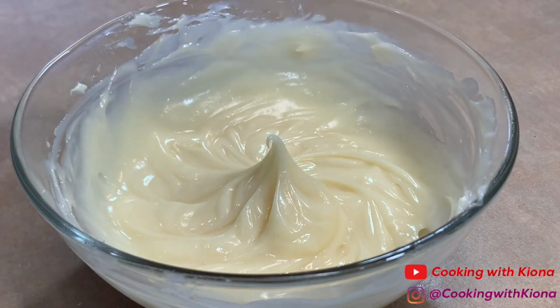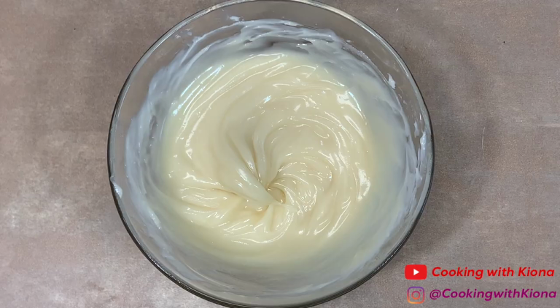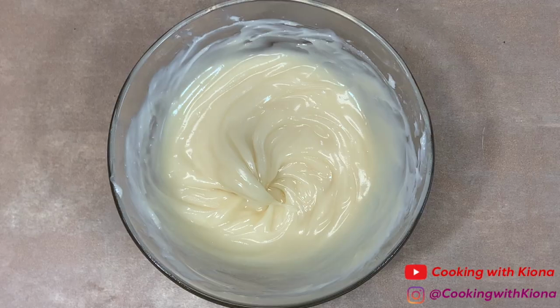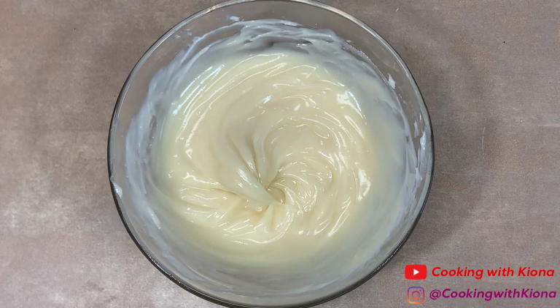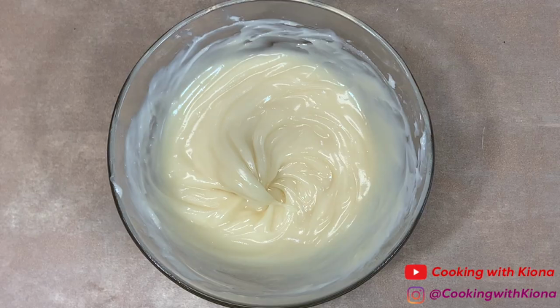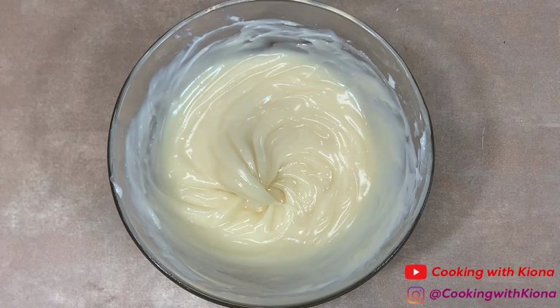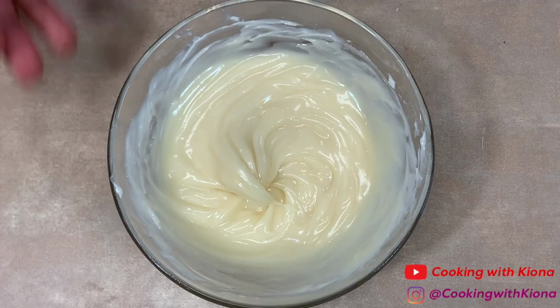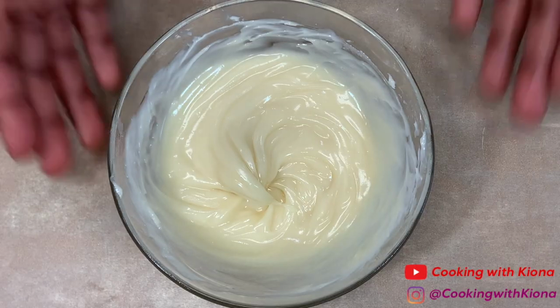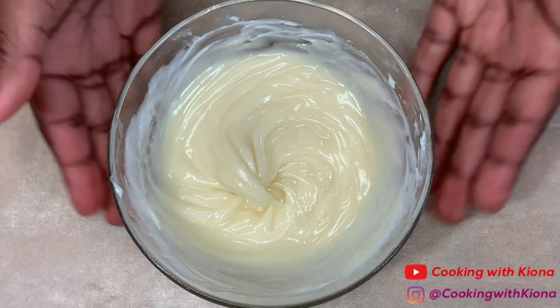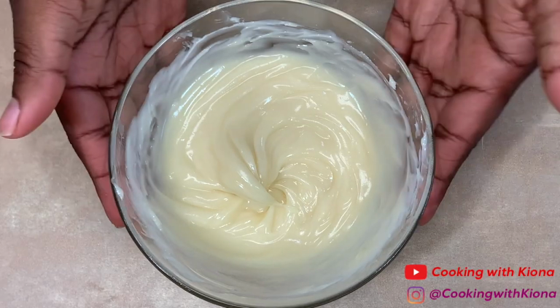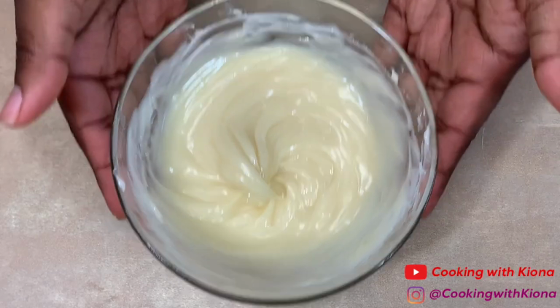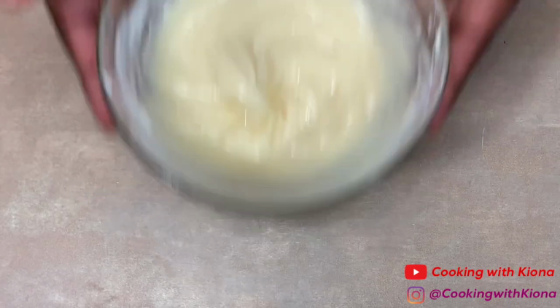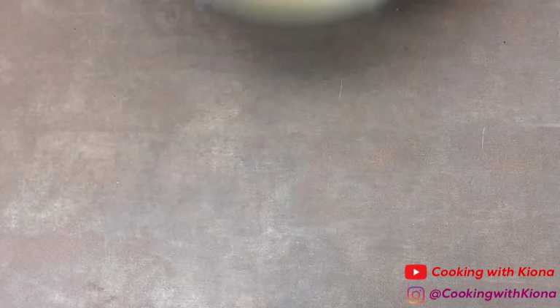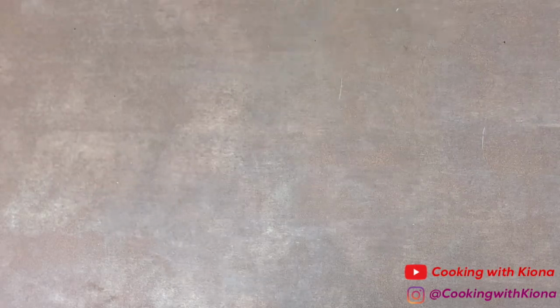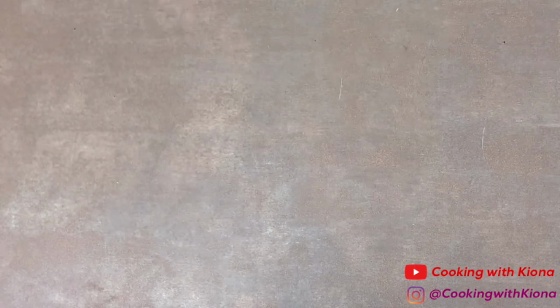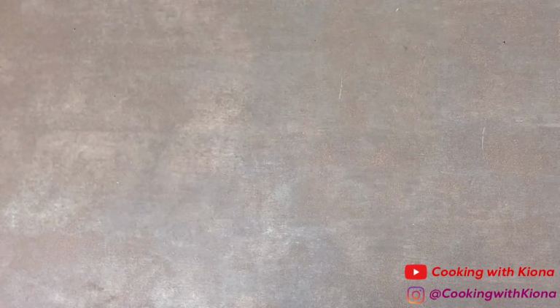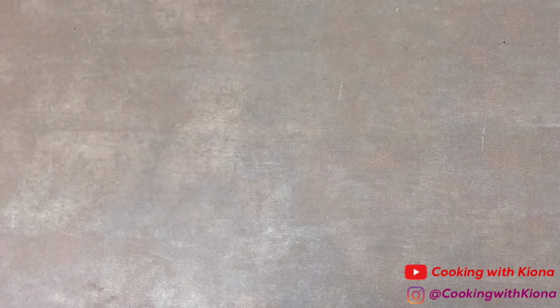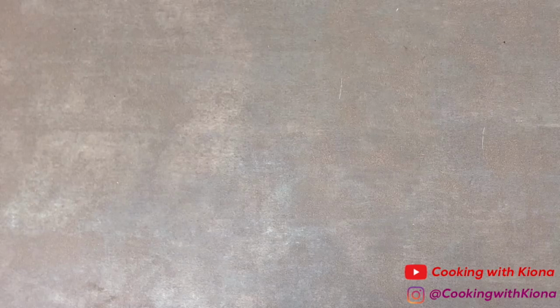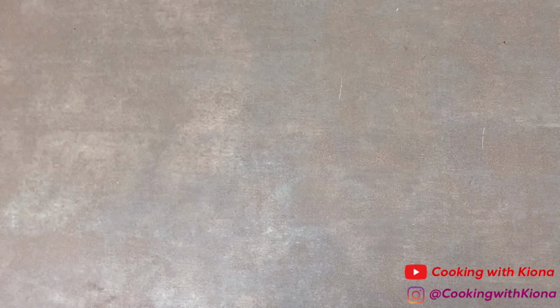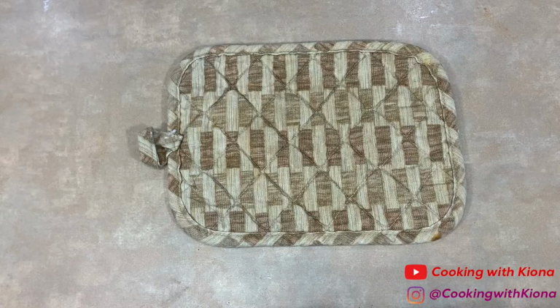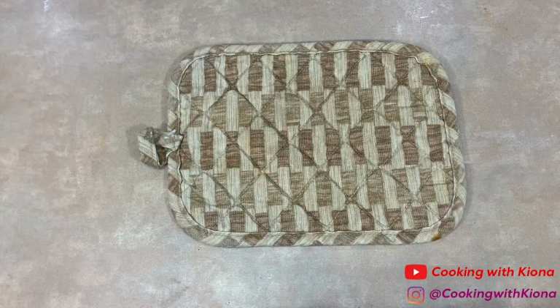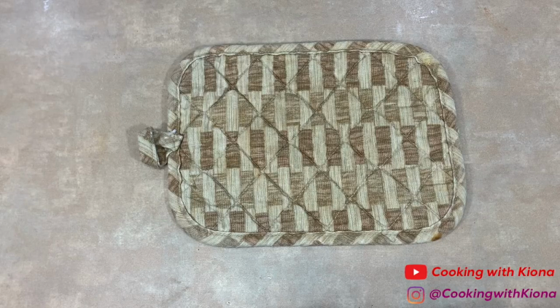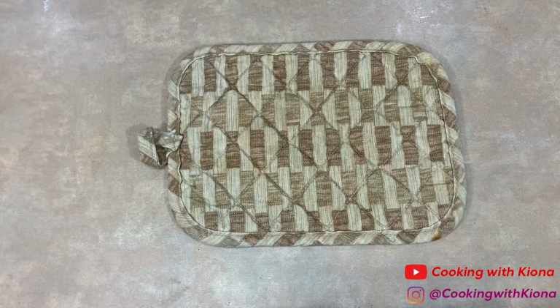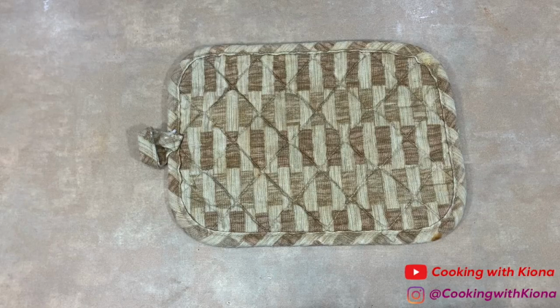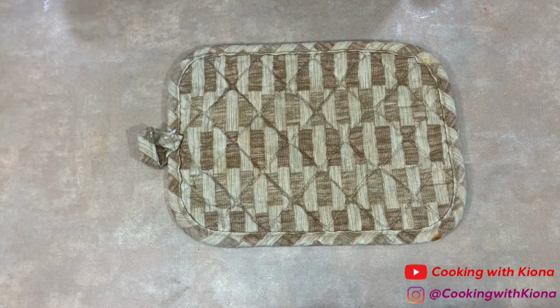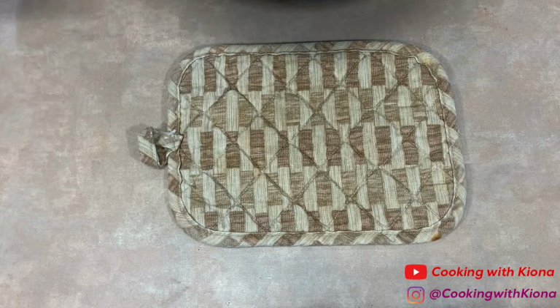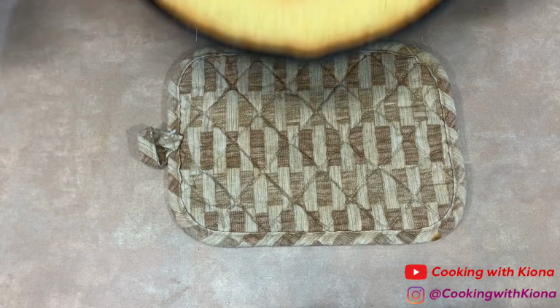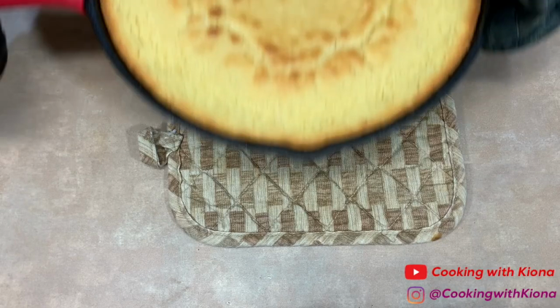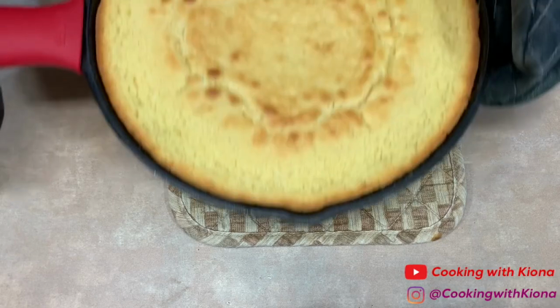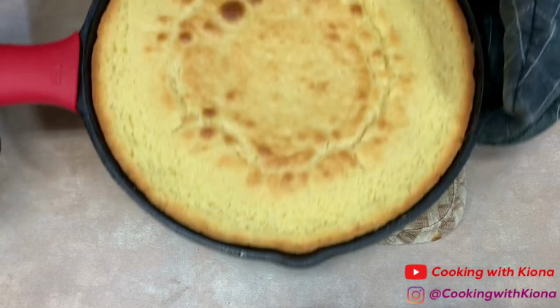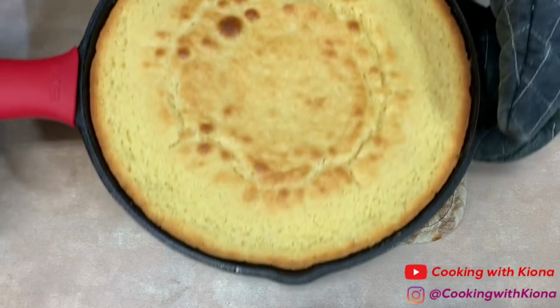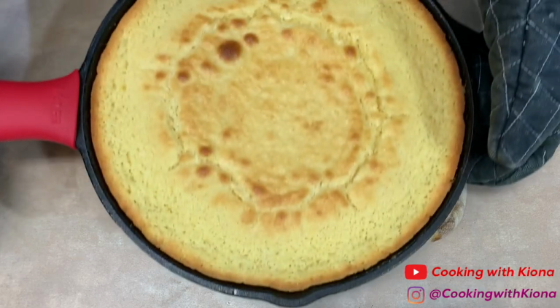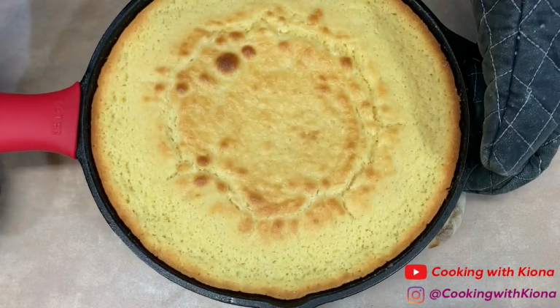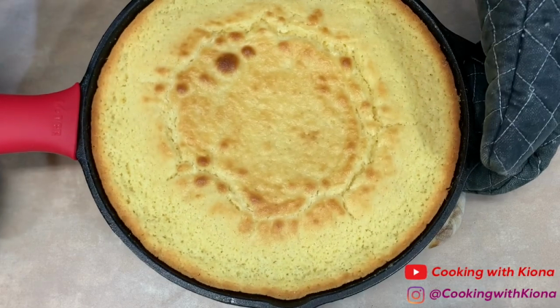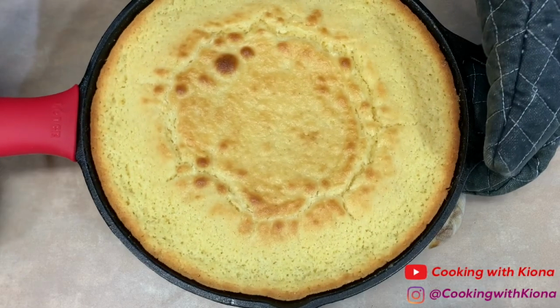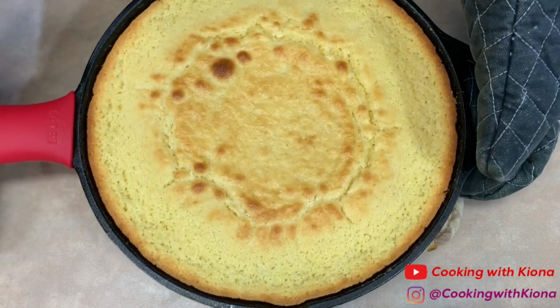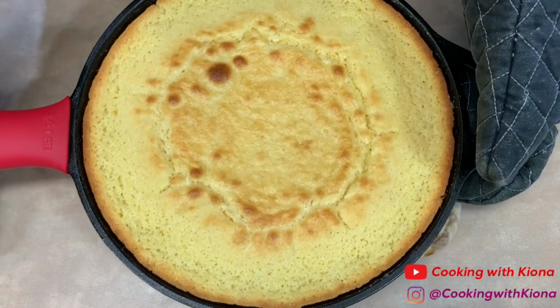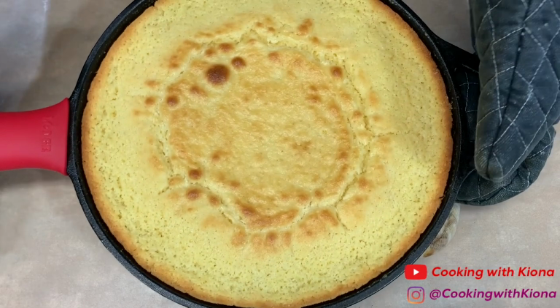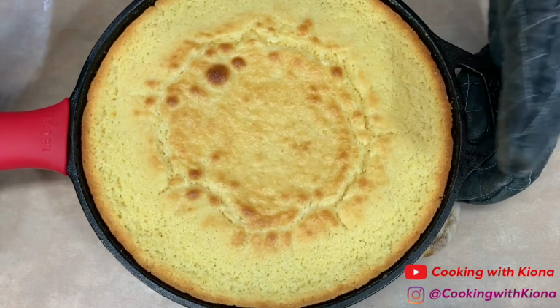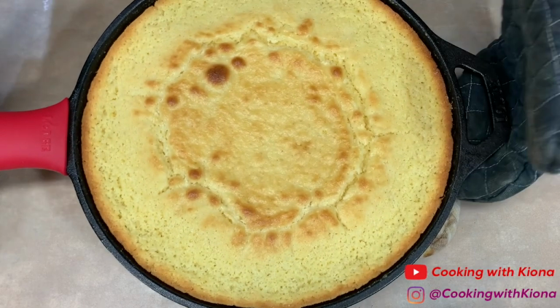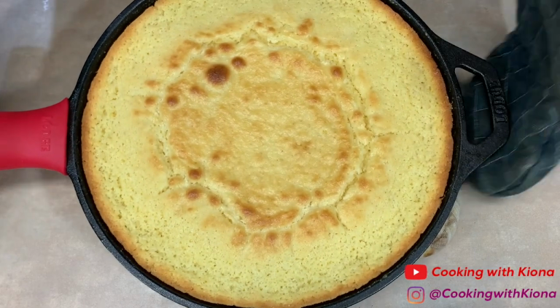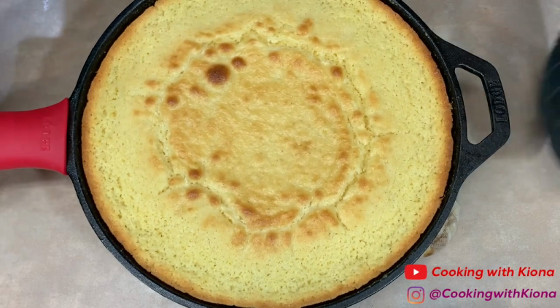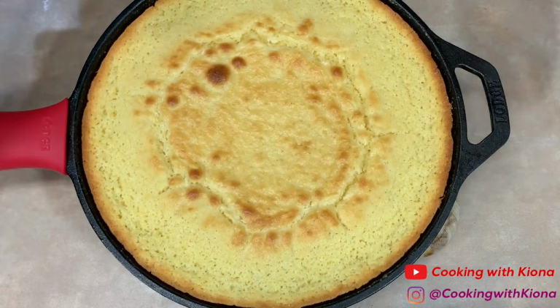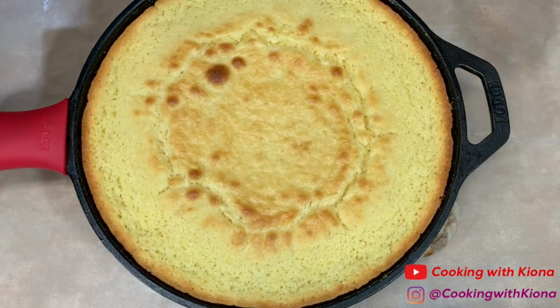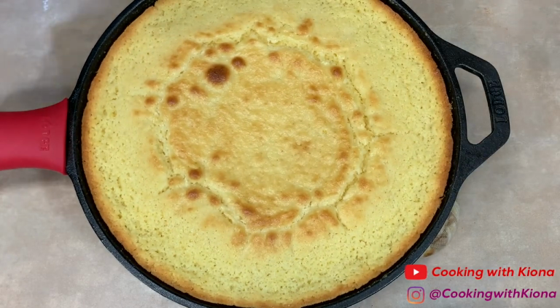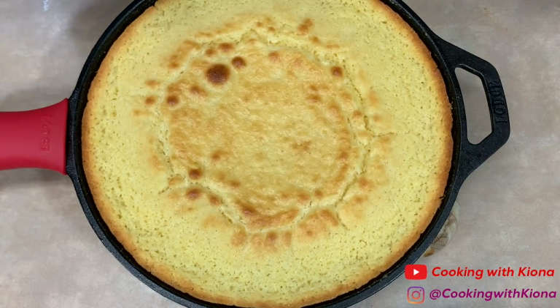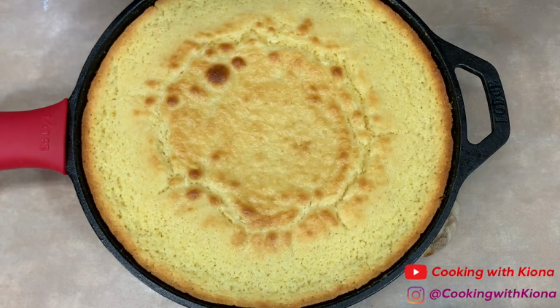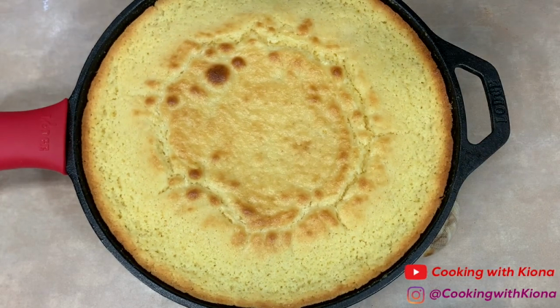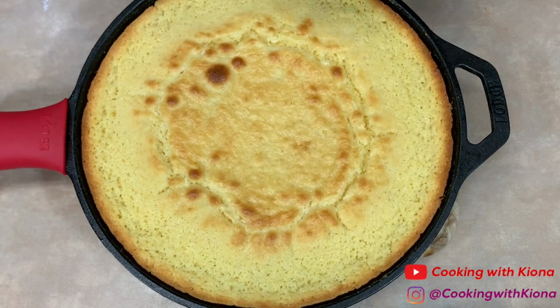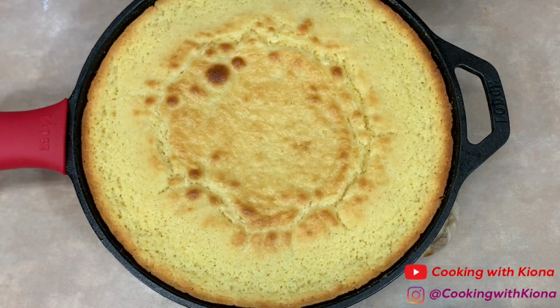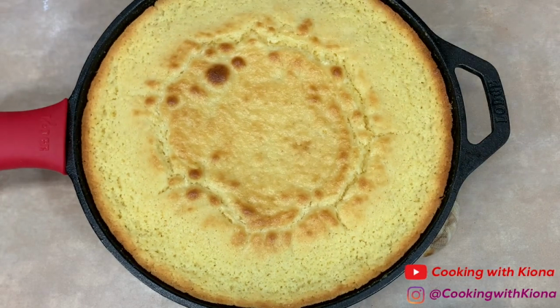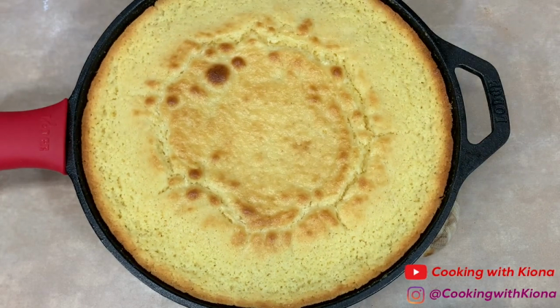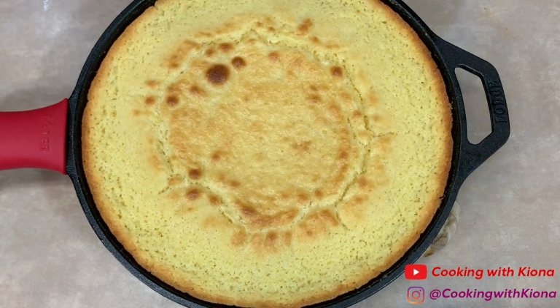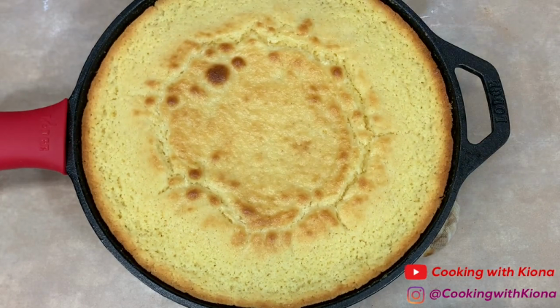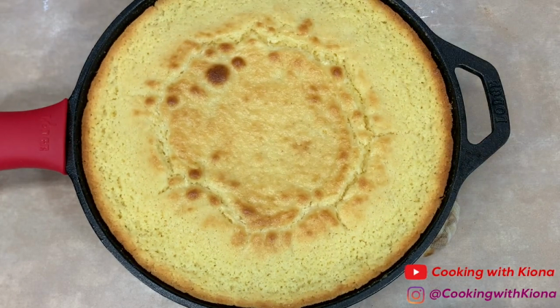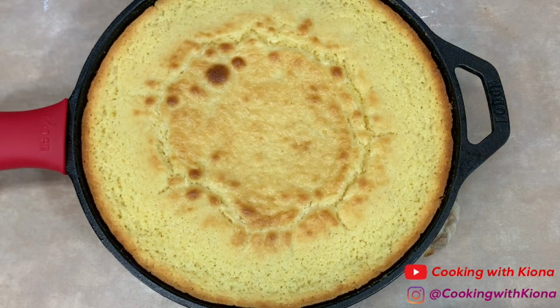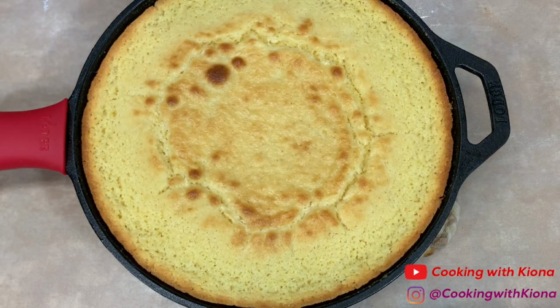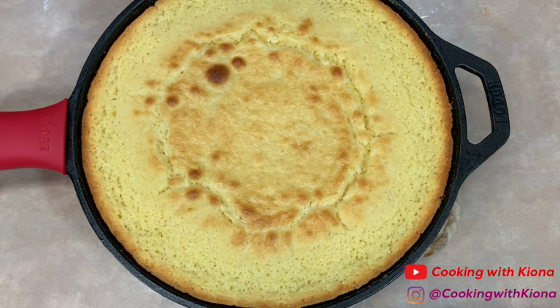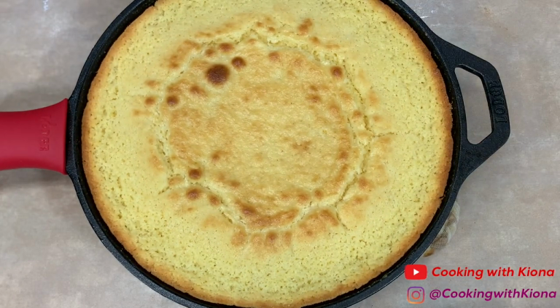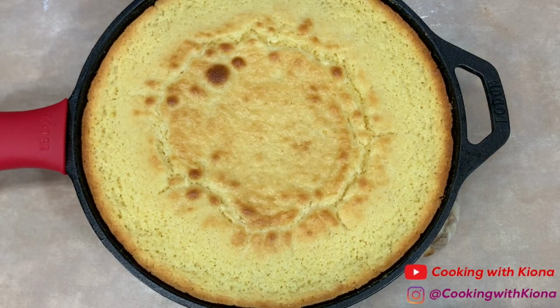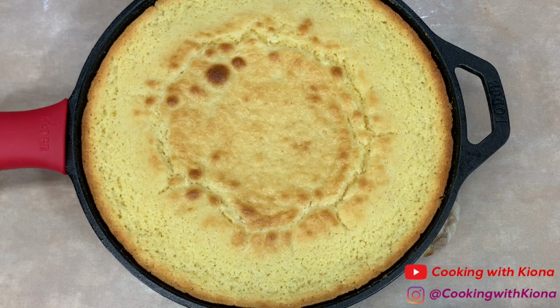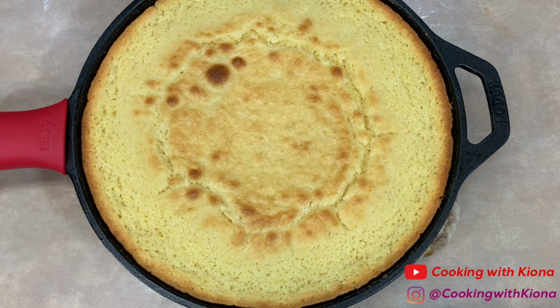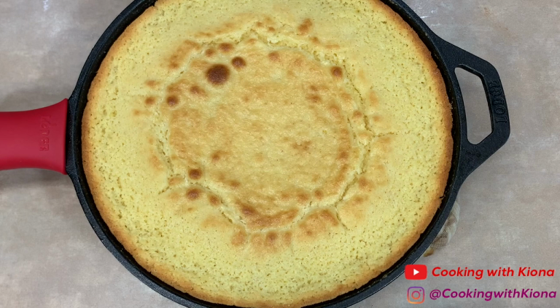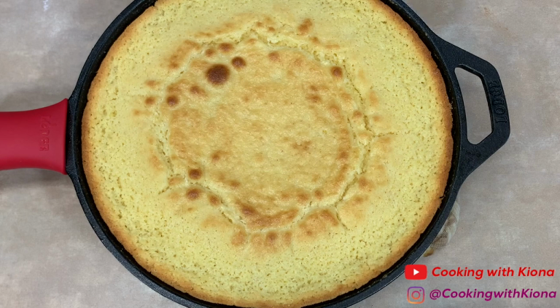When you're finished, set the honey butter to the side. When your cornbread has finished cooking and it's still nice and hot, add your honey butter on top.